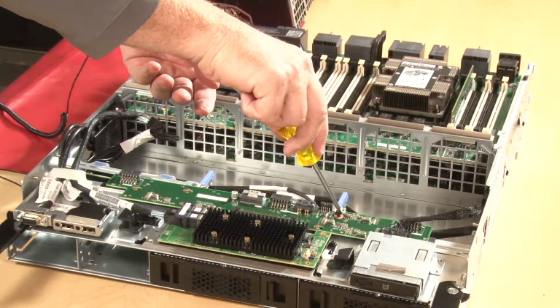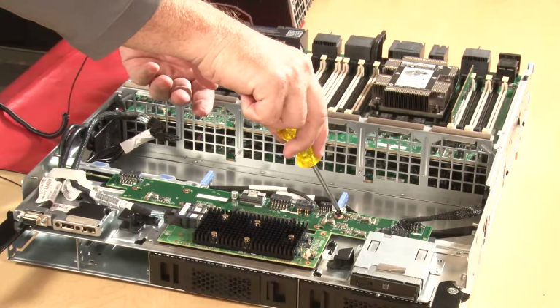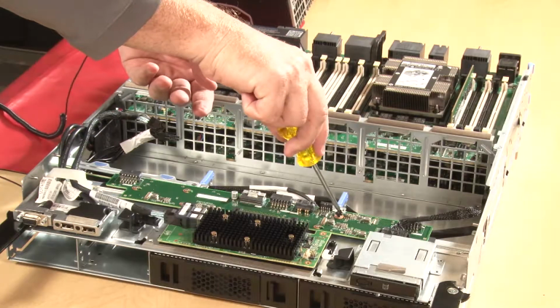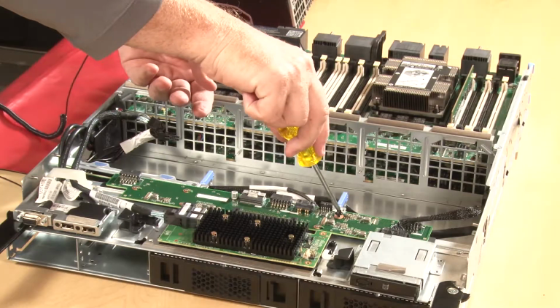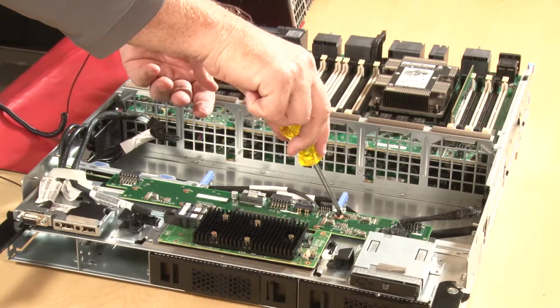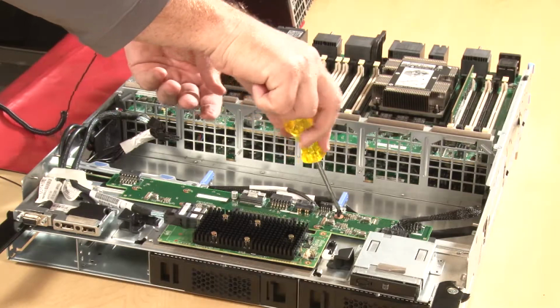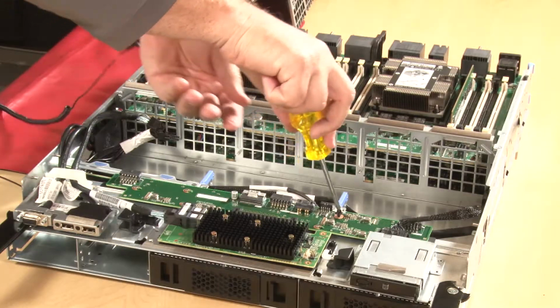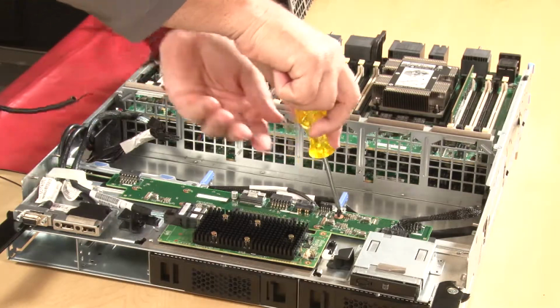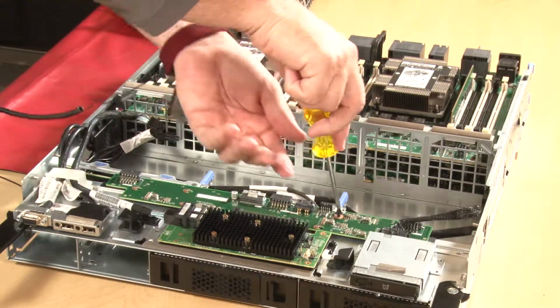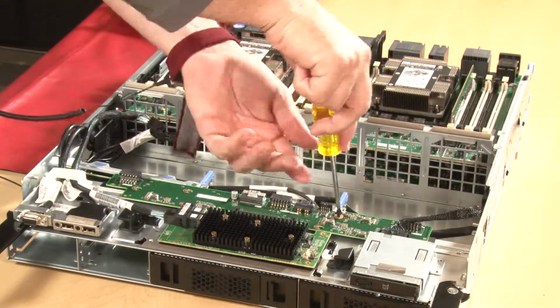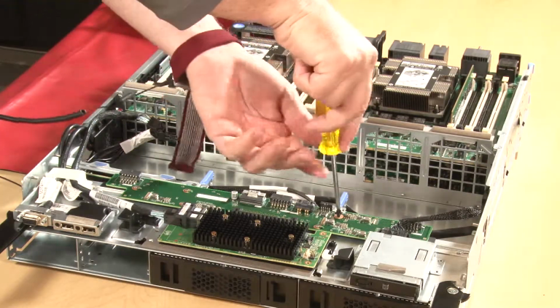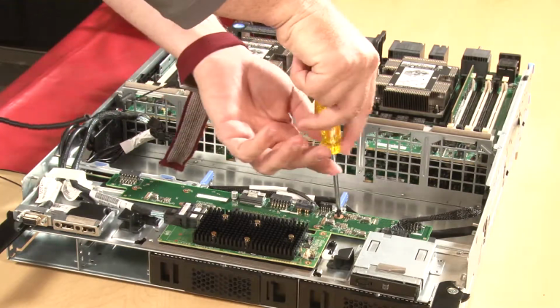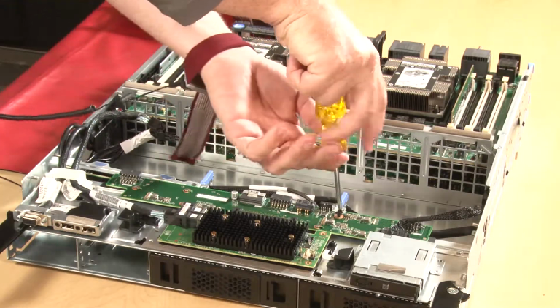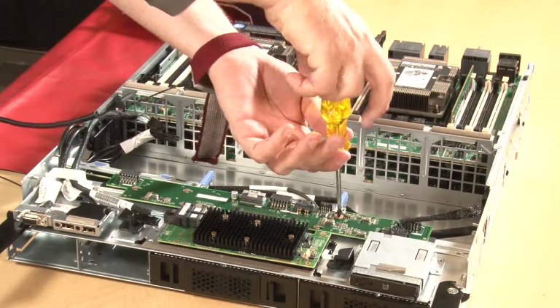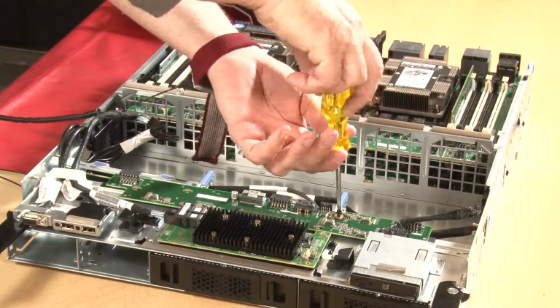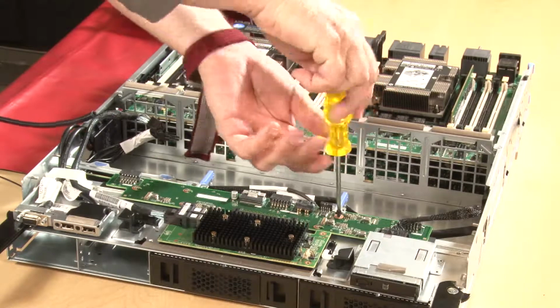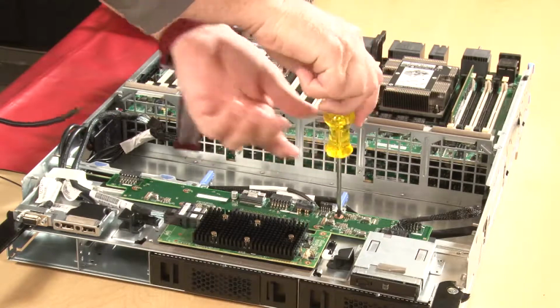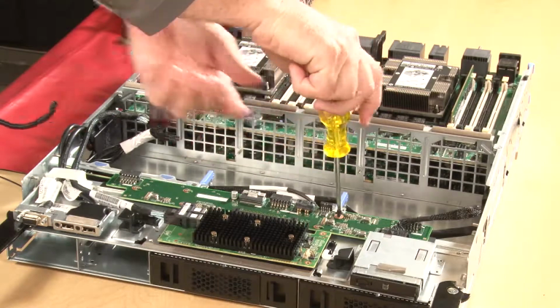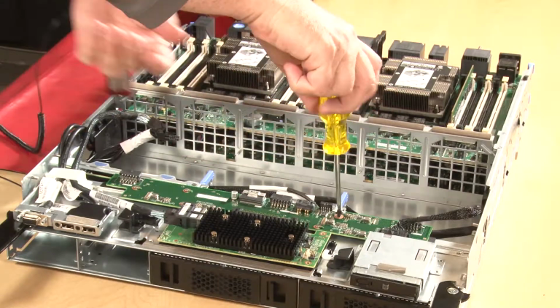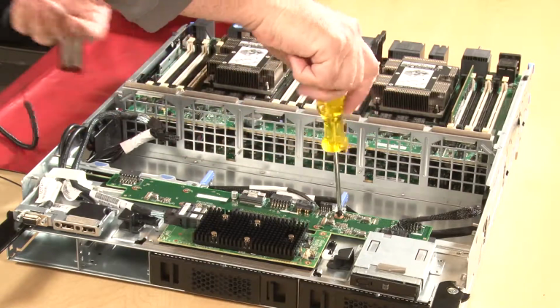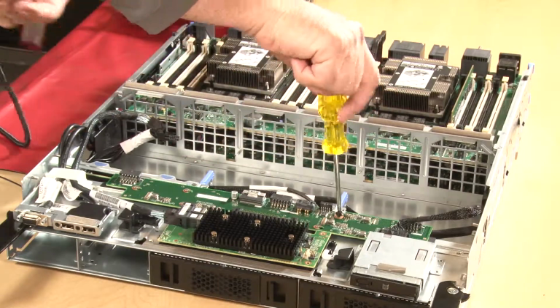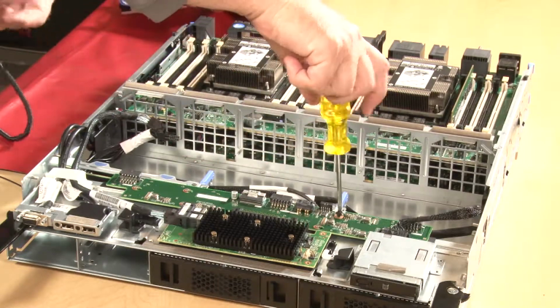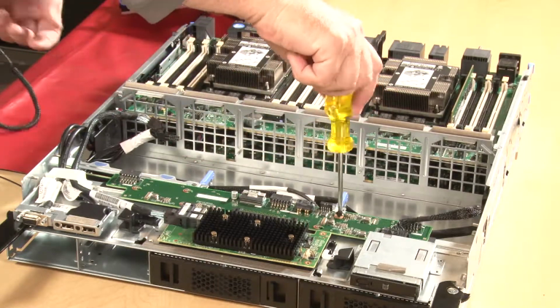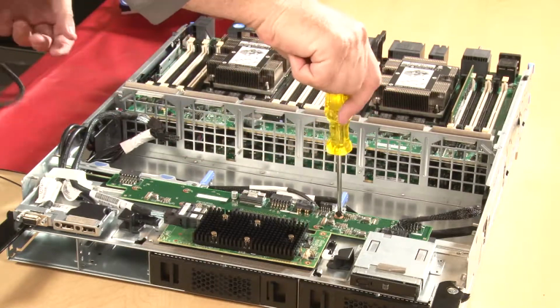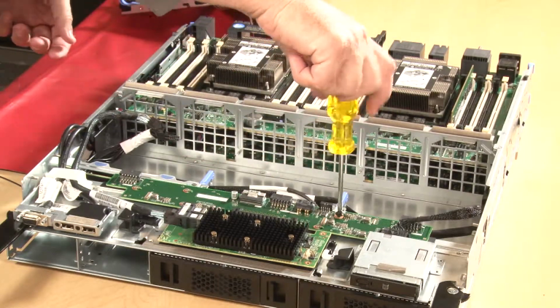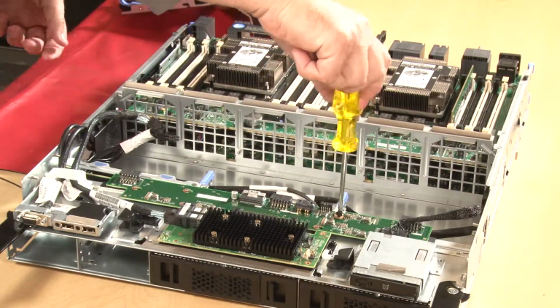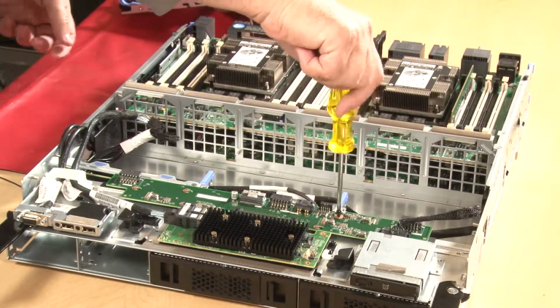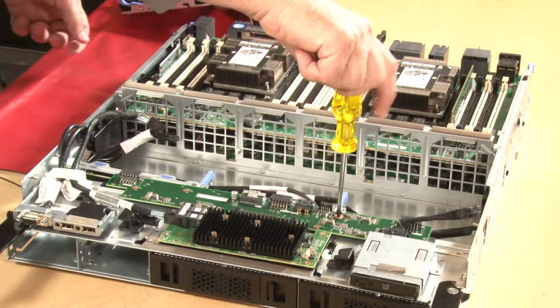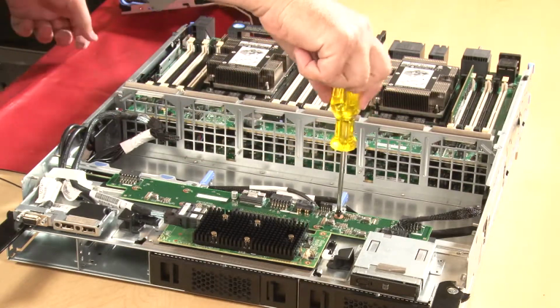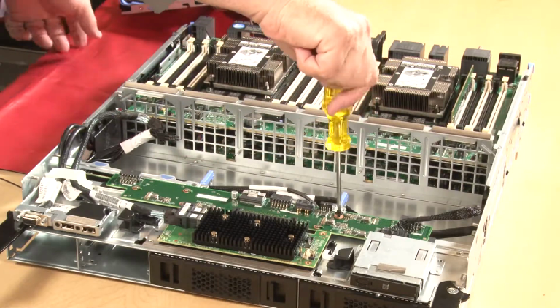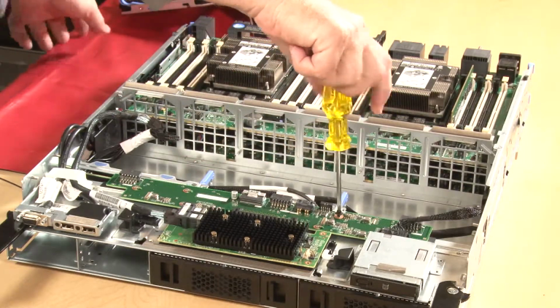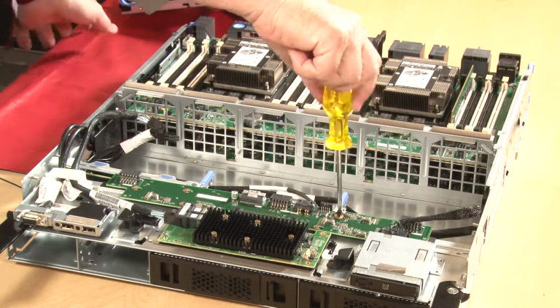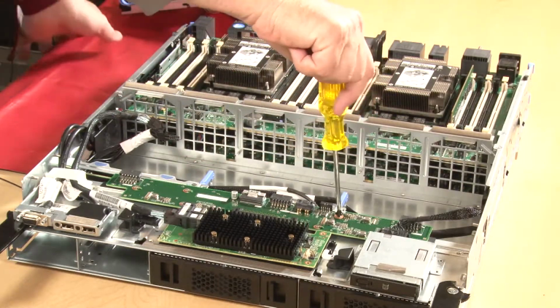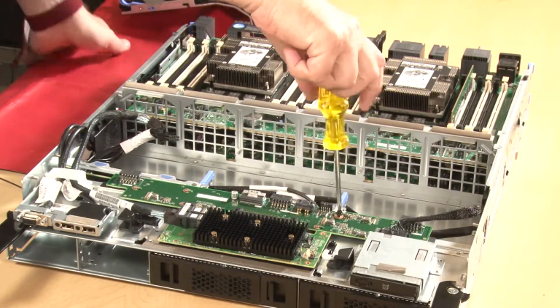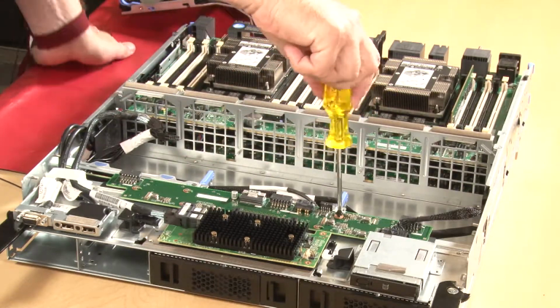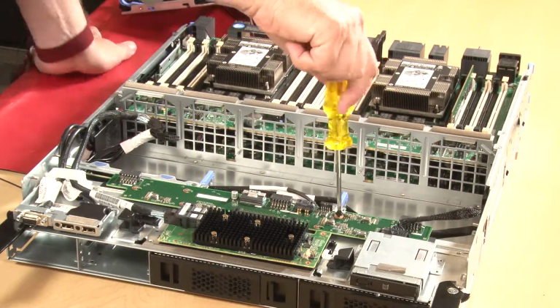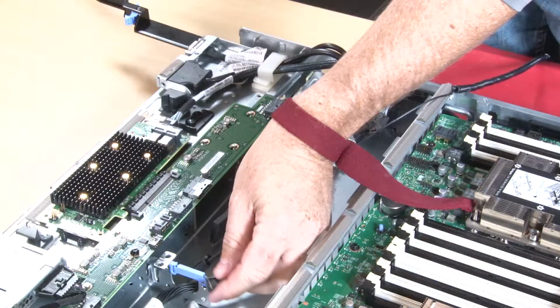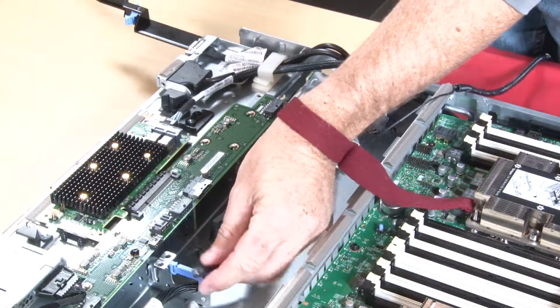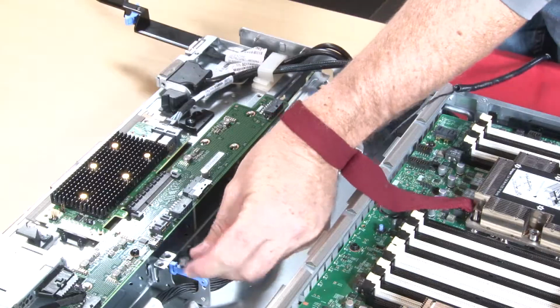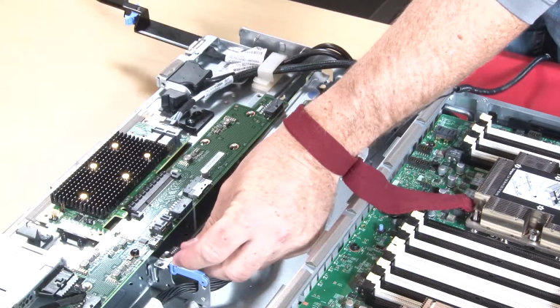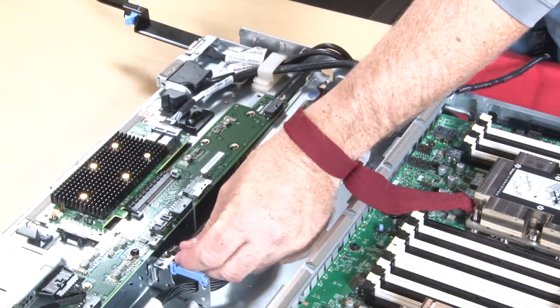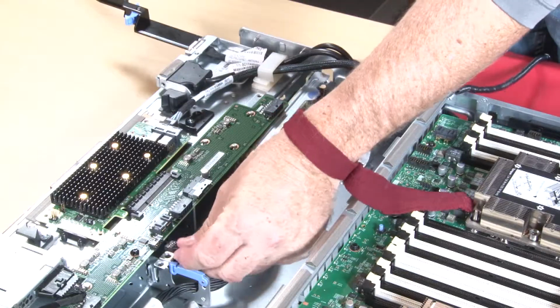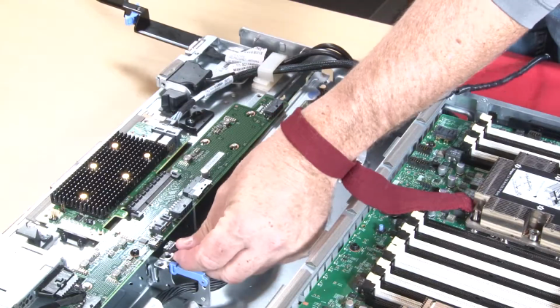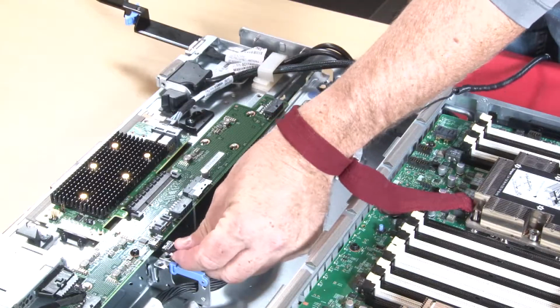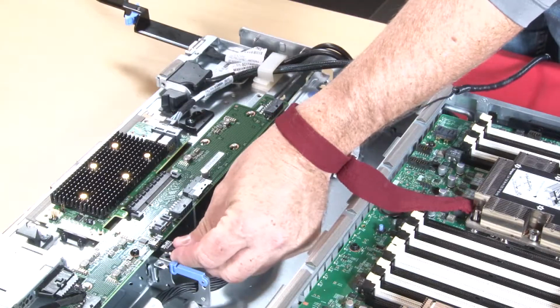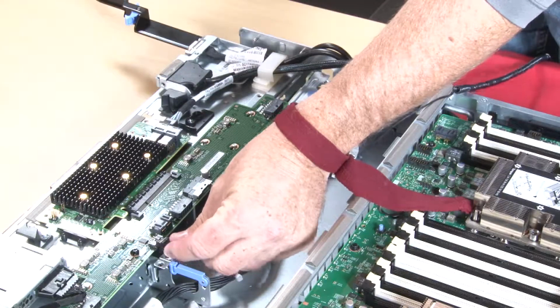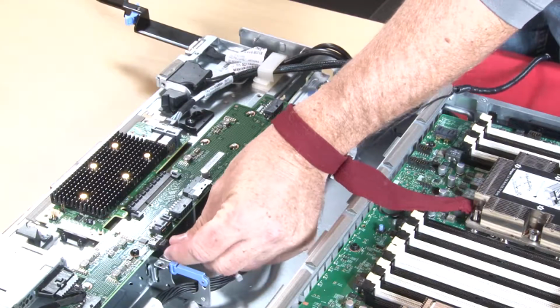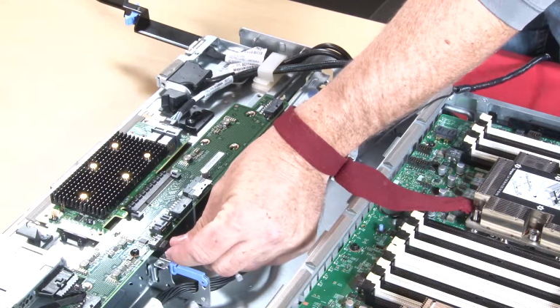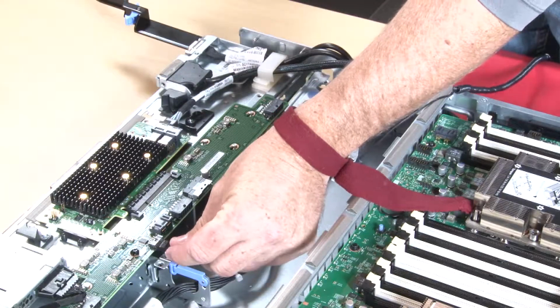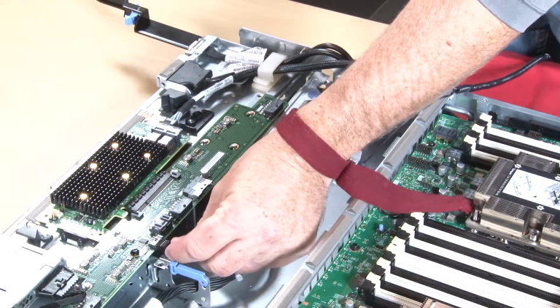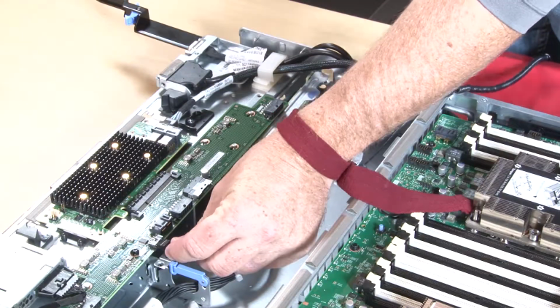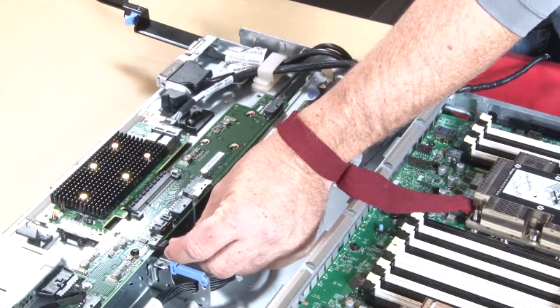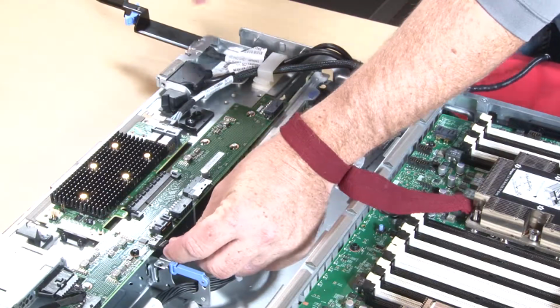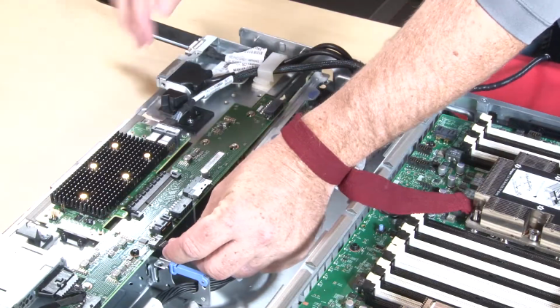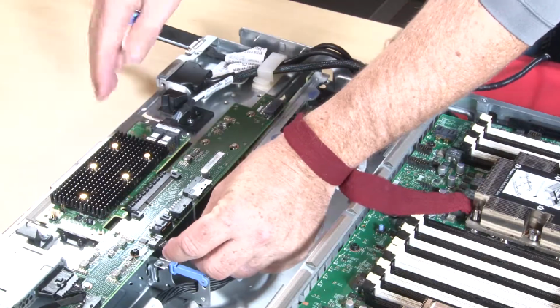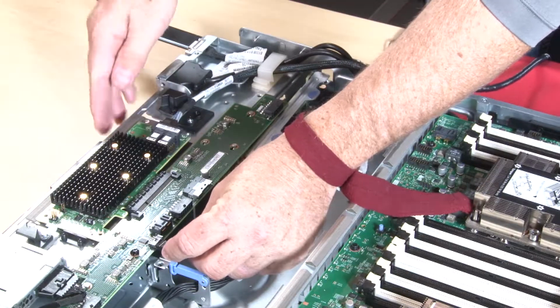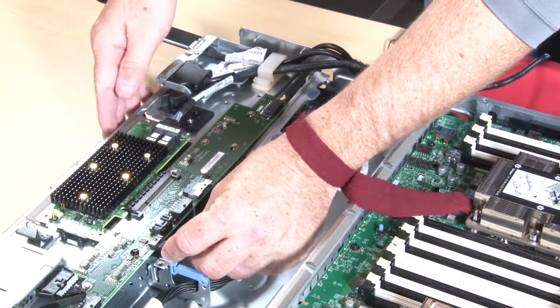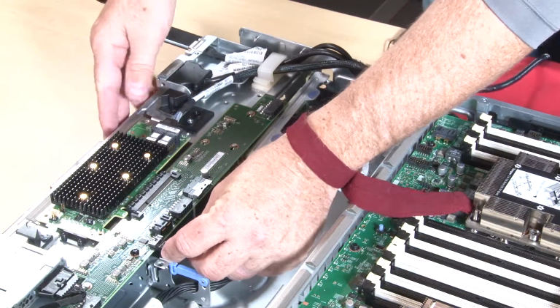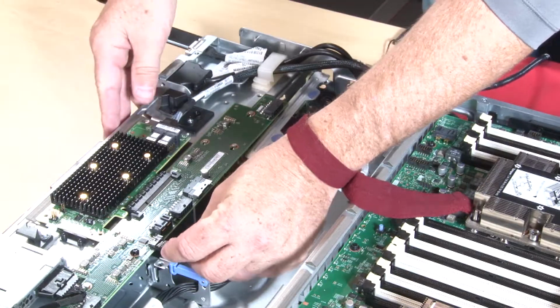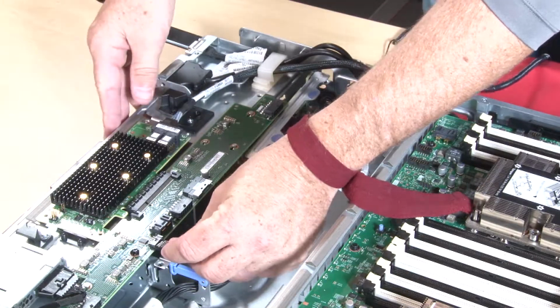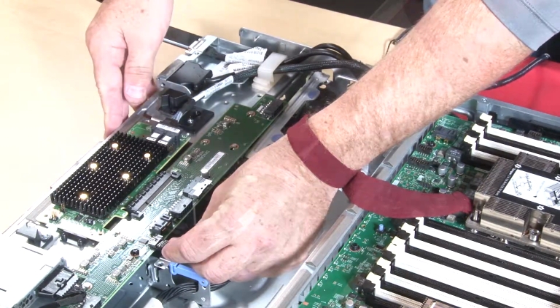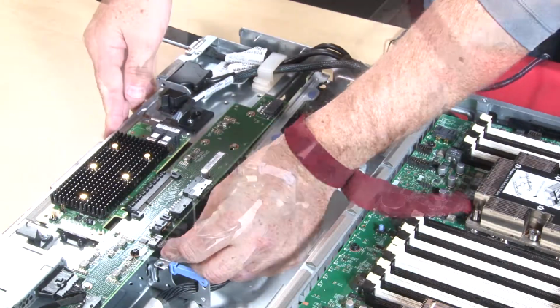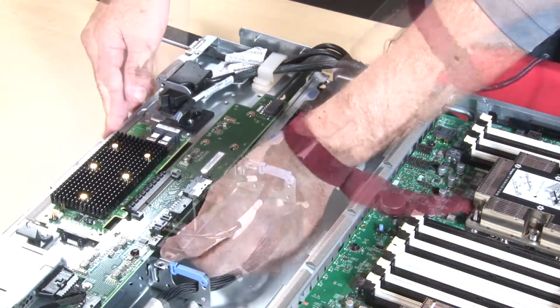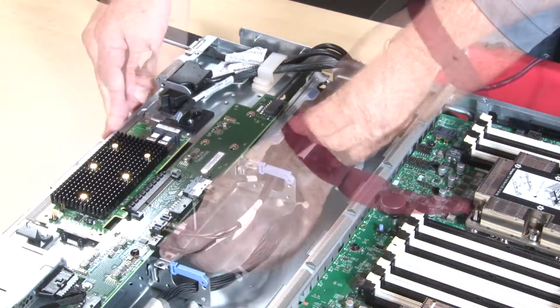Secure the storage interposer with a single retaining screw. Connect the power and data cables to the storage interposer.